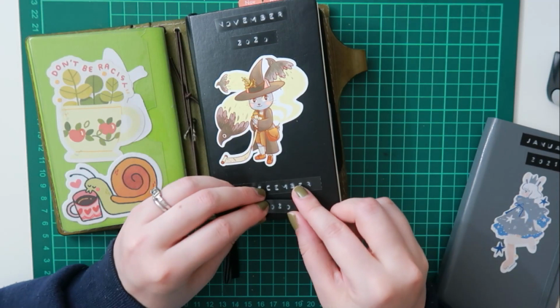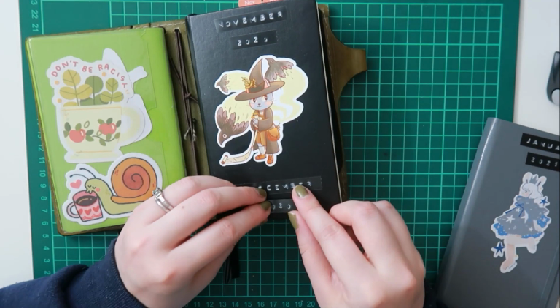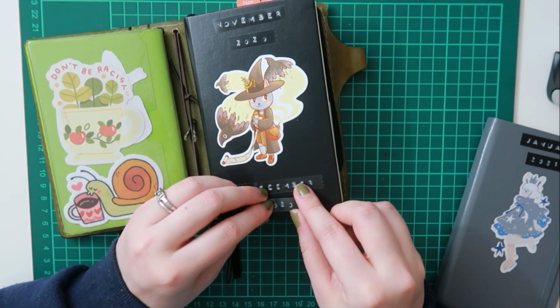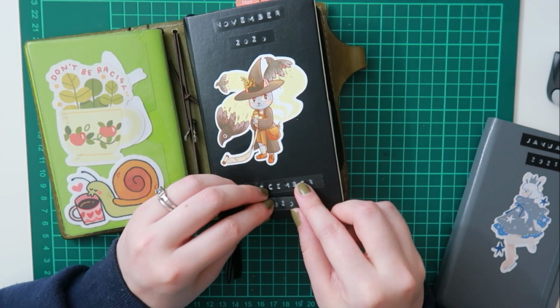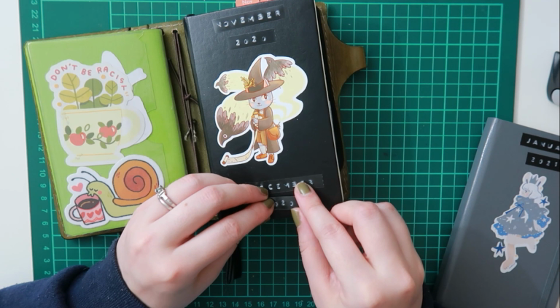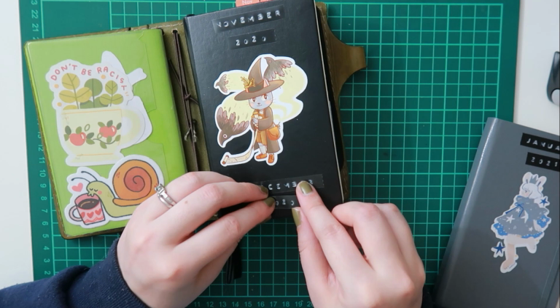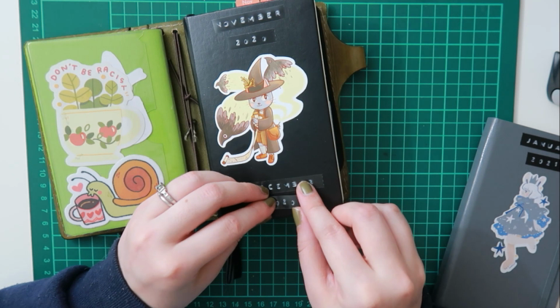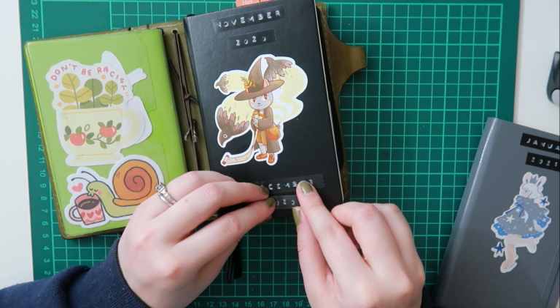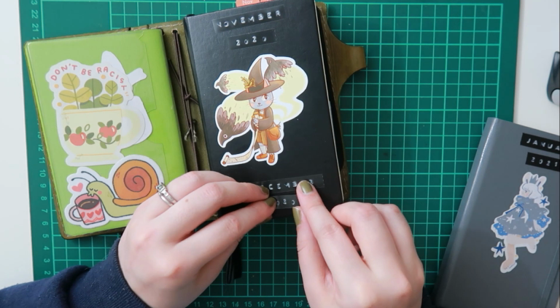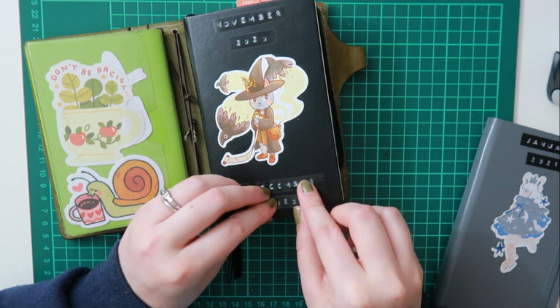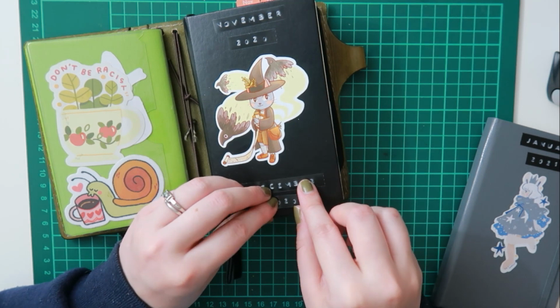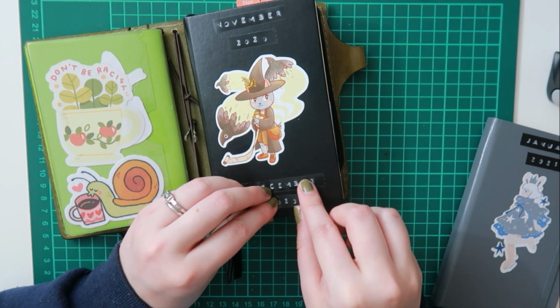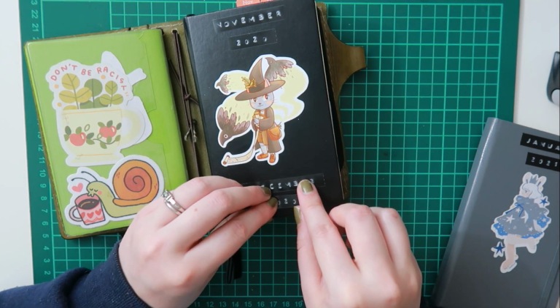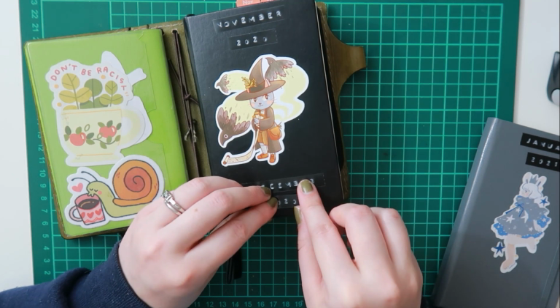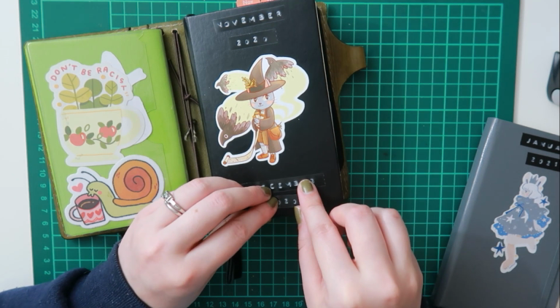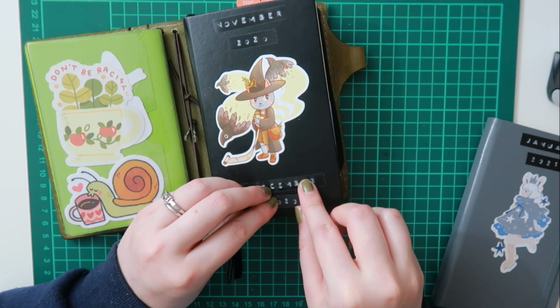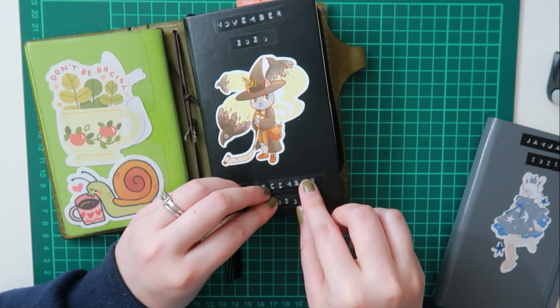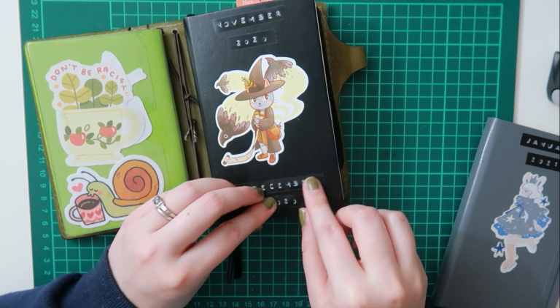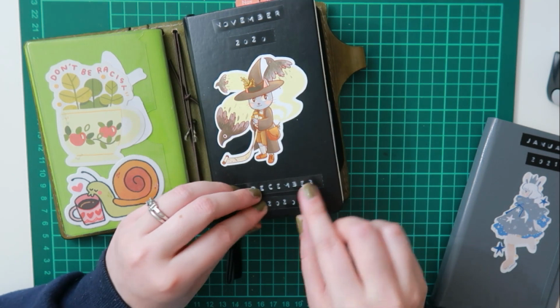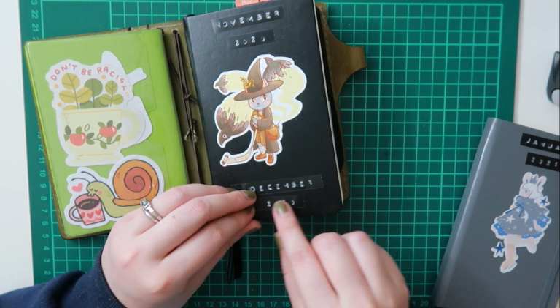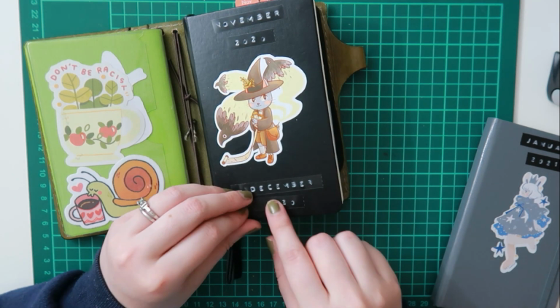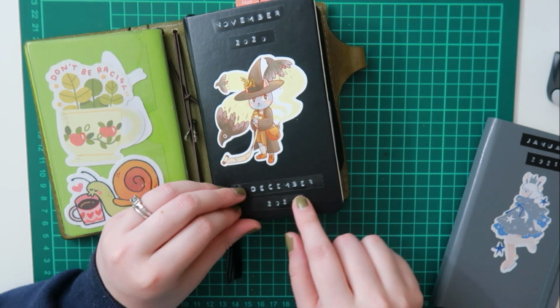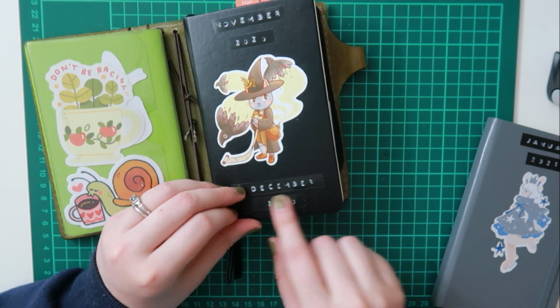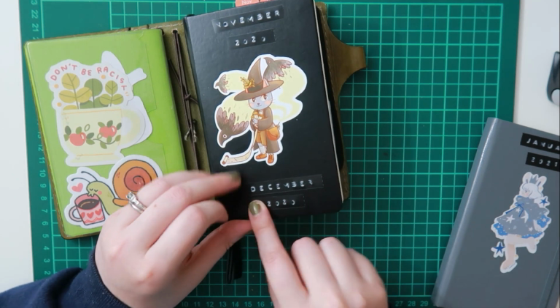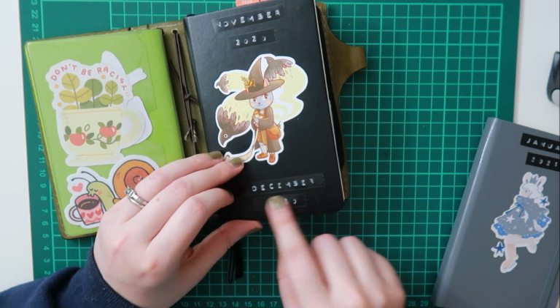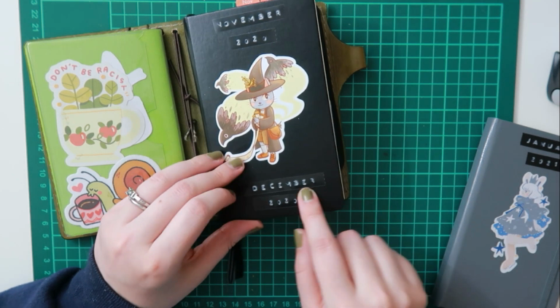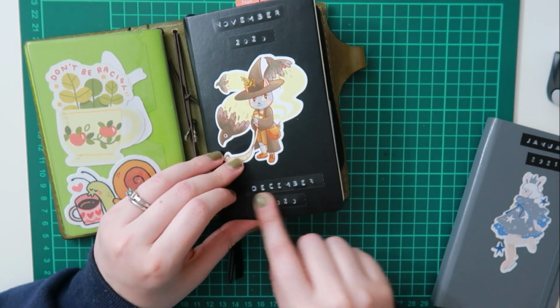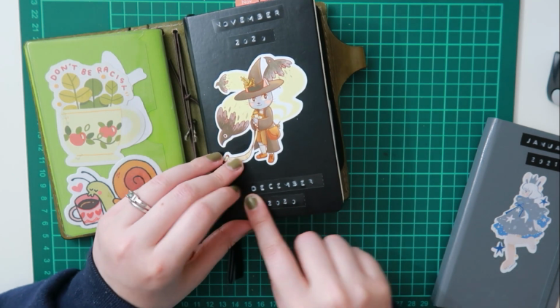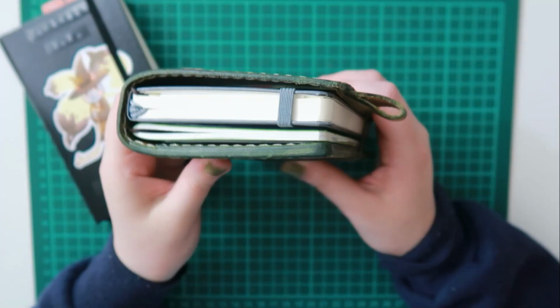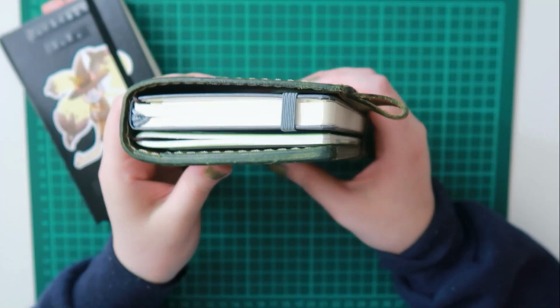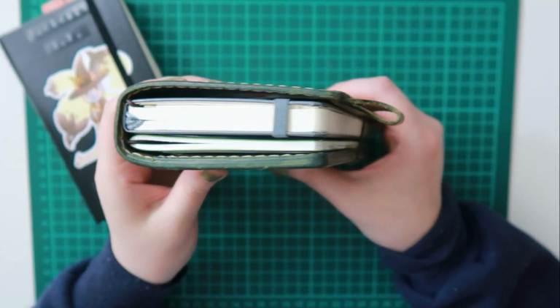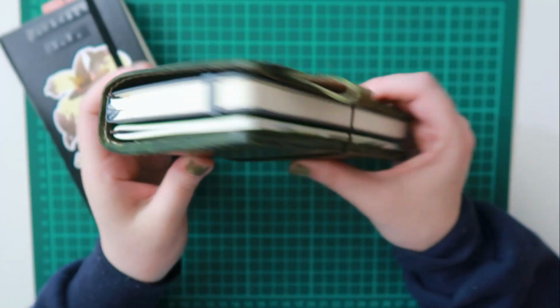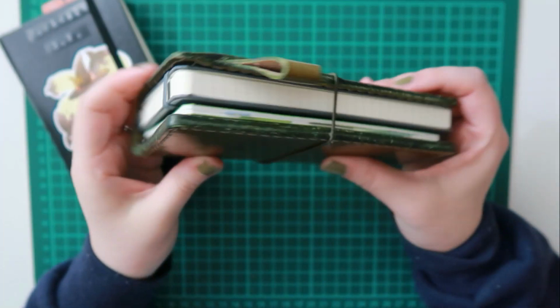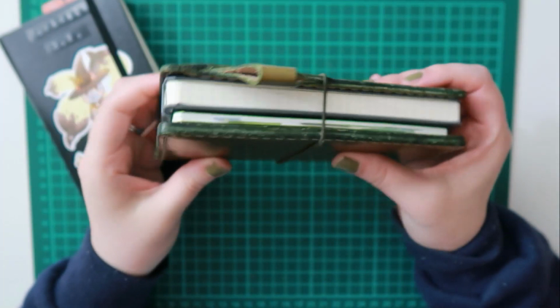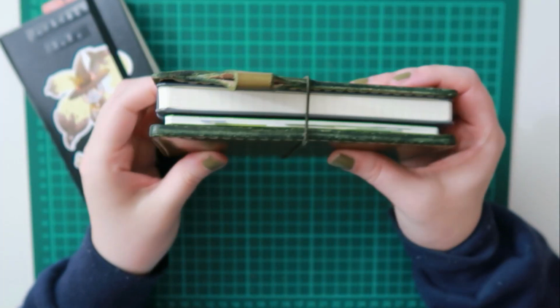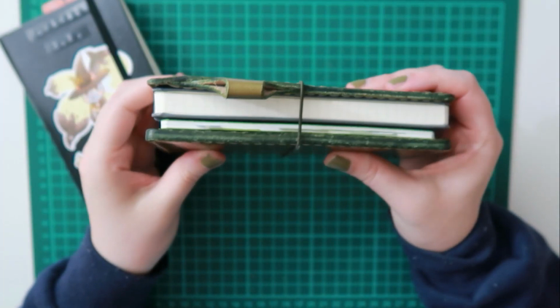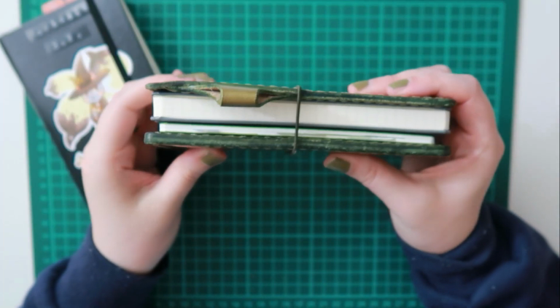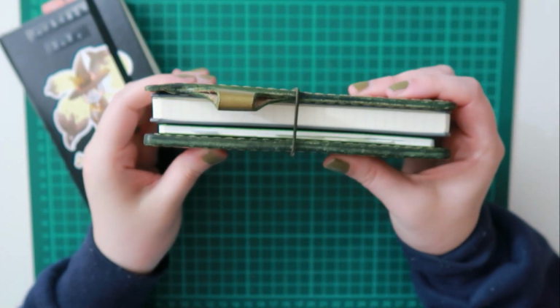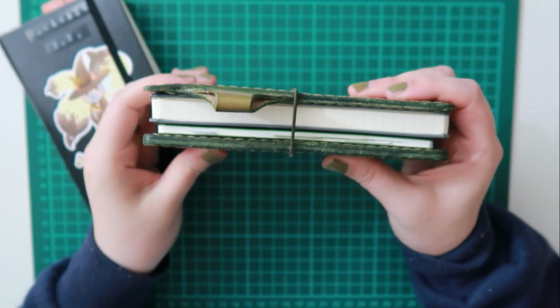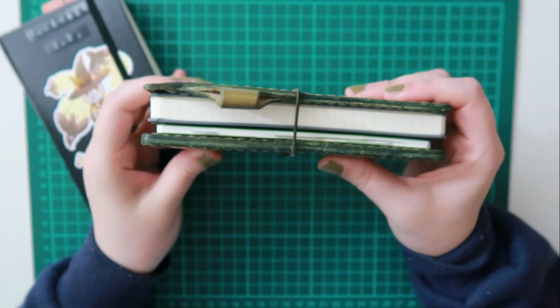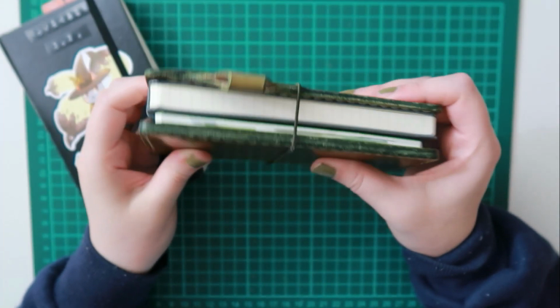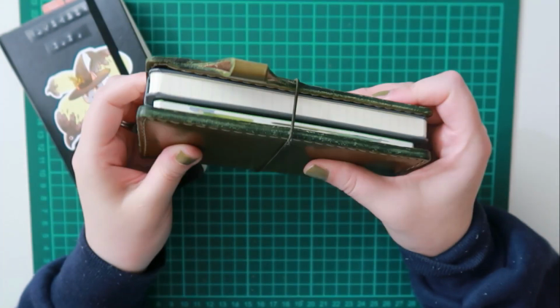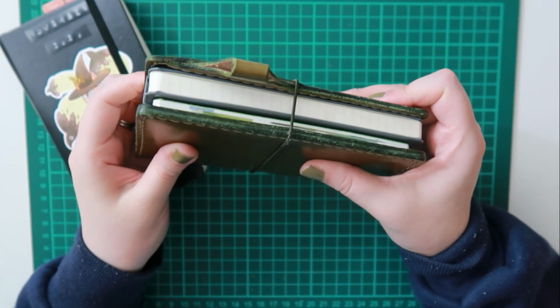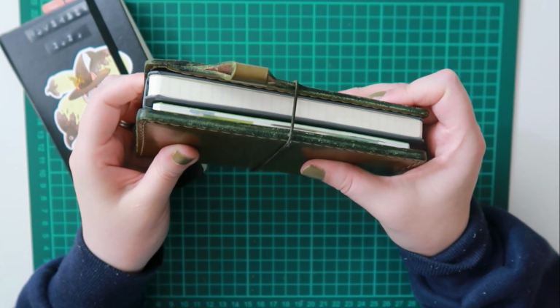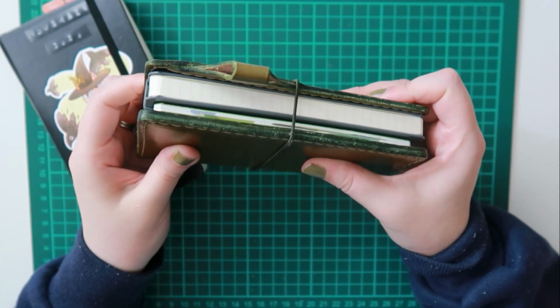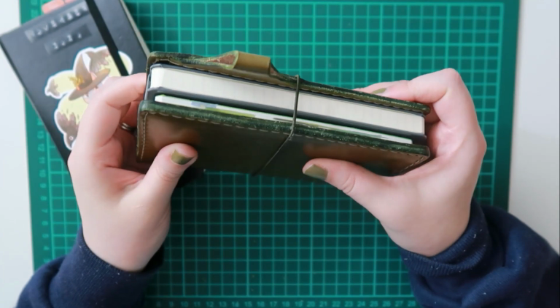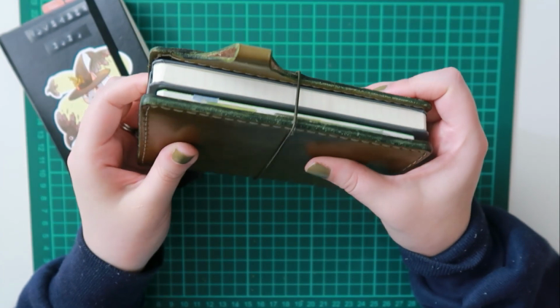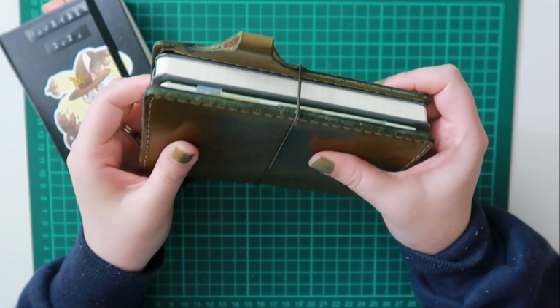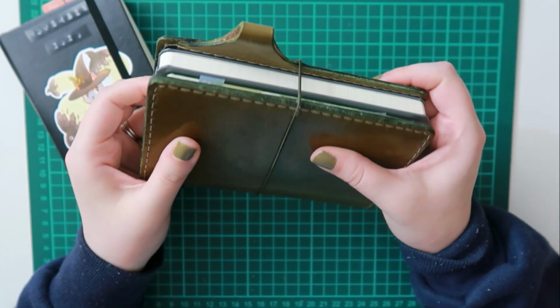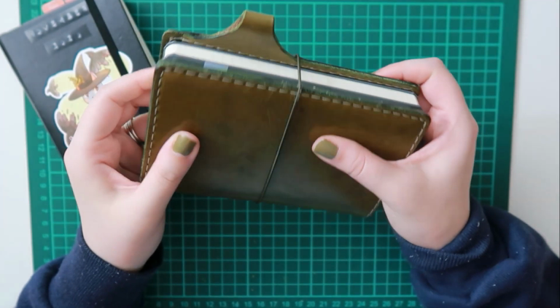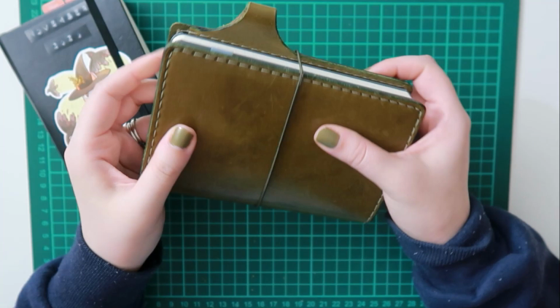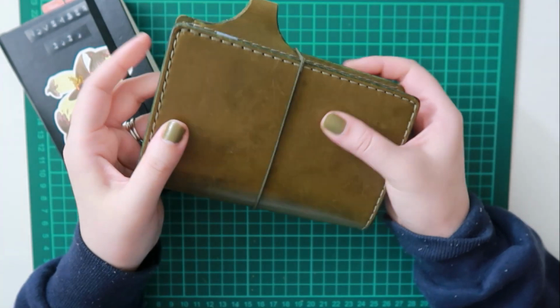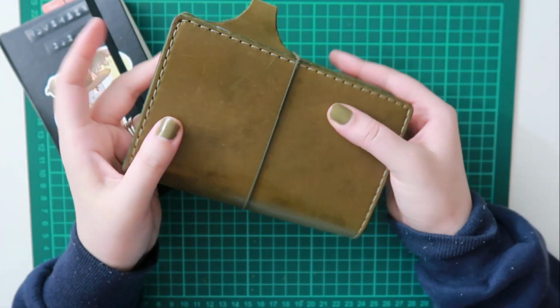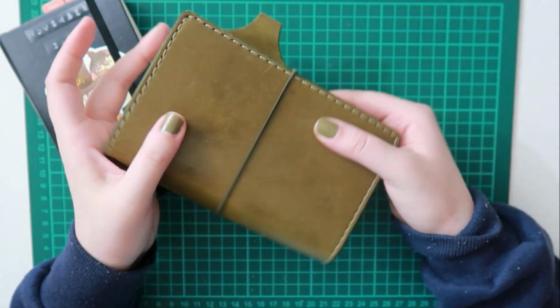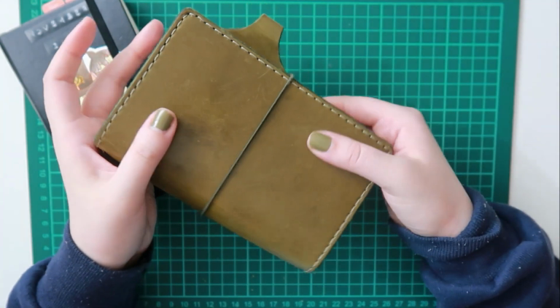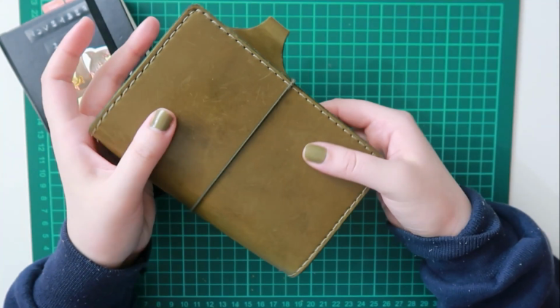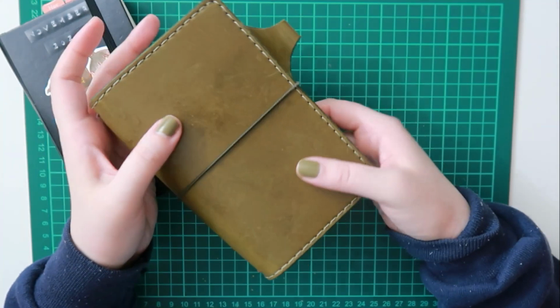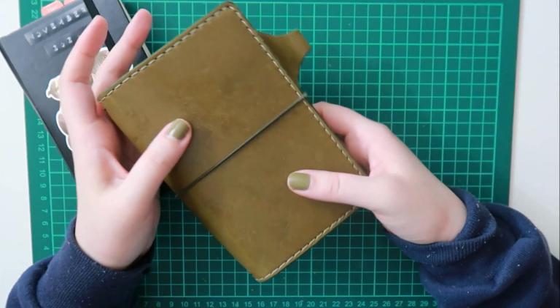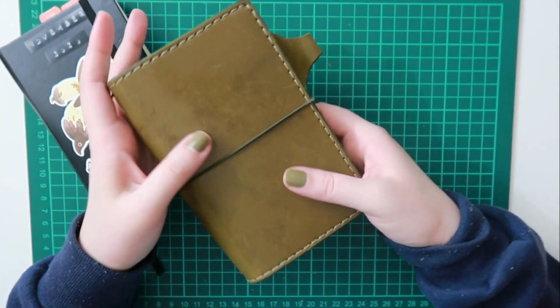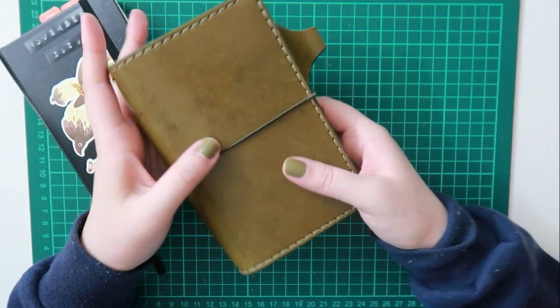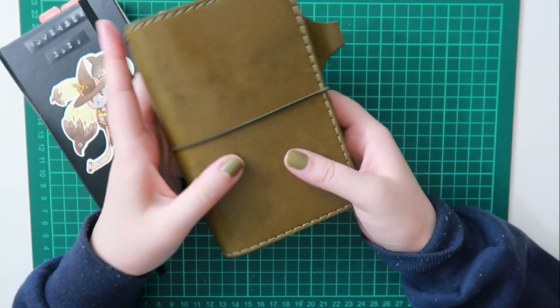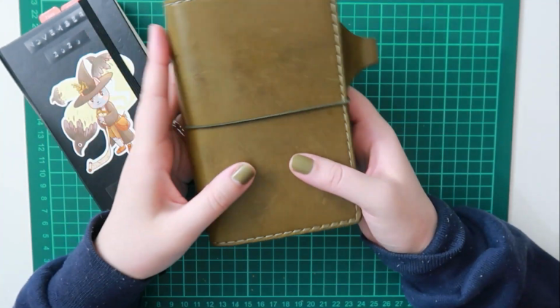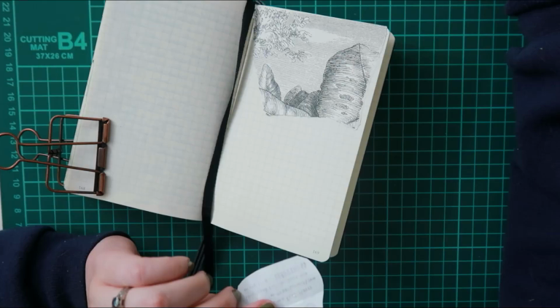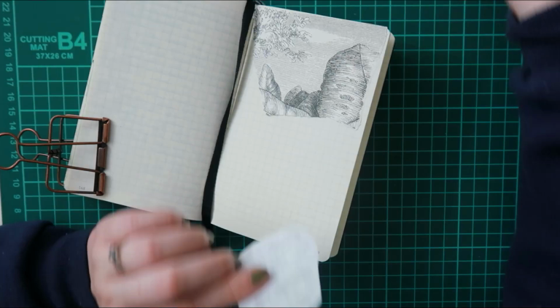I will just leave you to the music and I hope you enjoy this journal with me. Please subscribe and like the video if you enjoy this content, and I'll catch you in the next video.